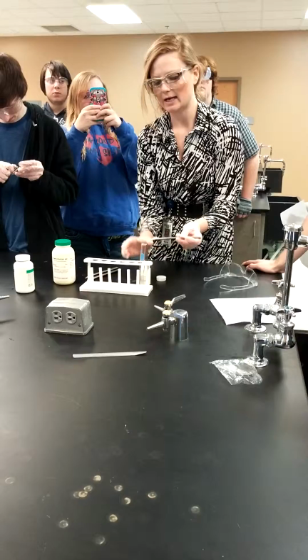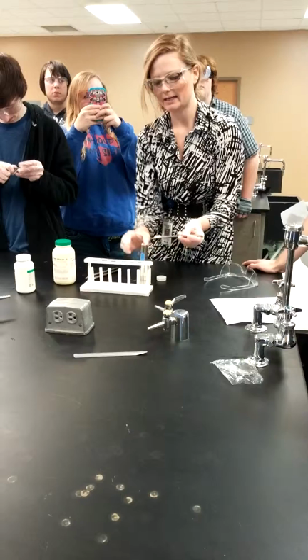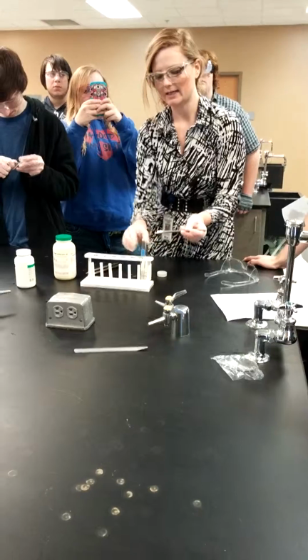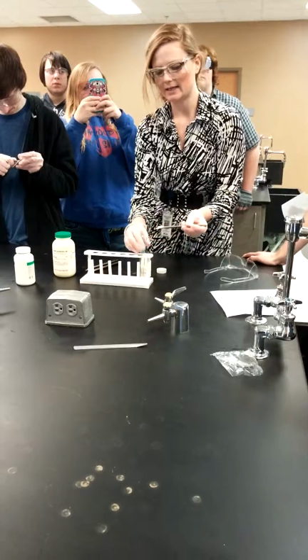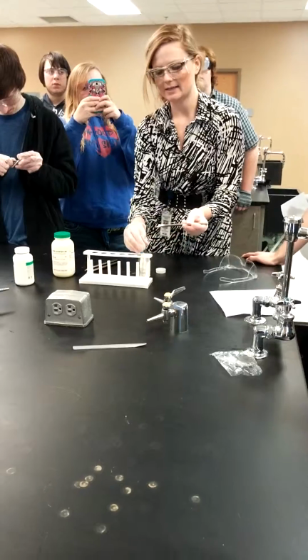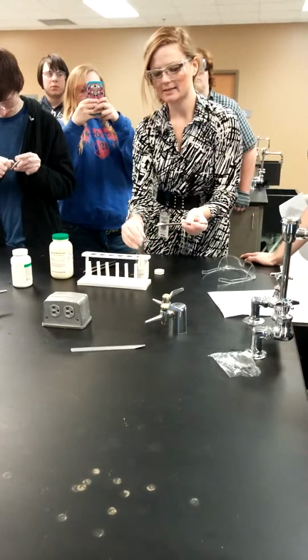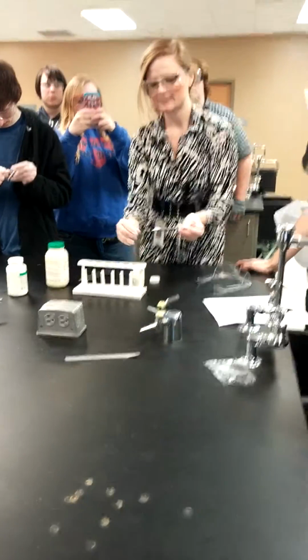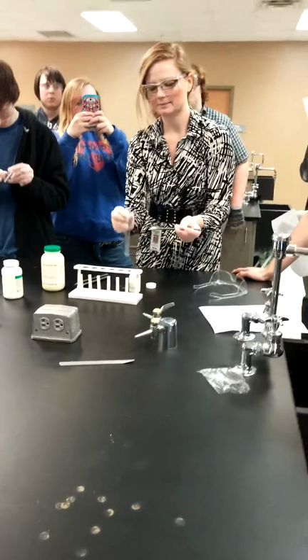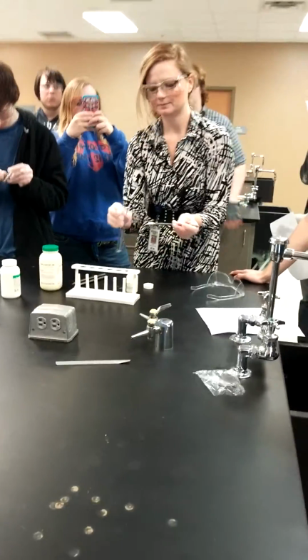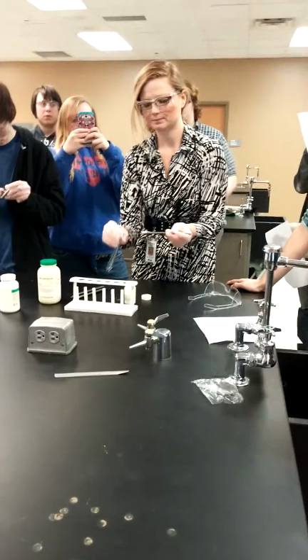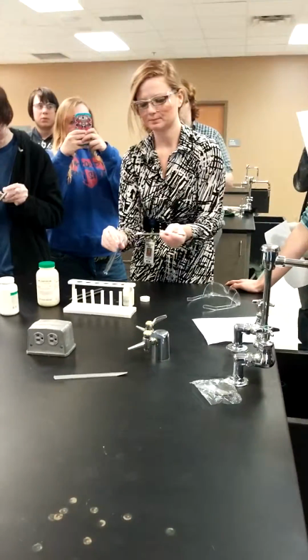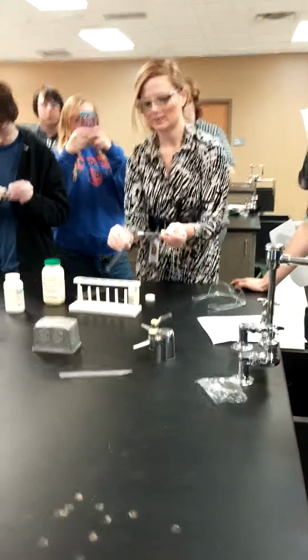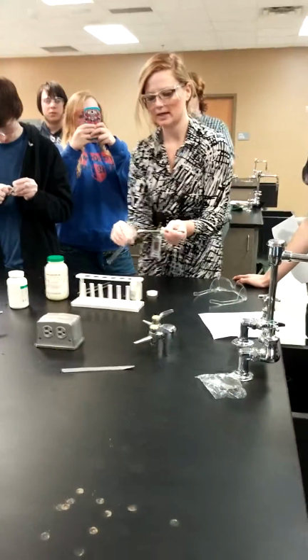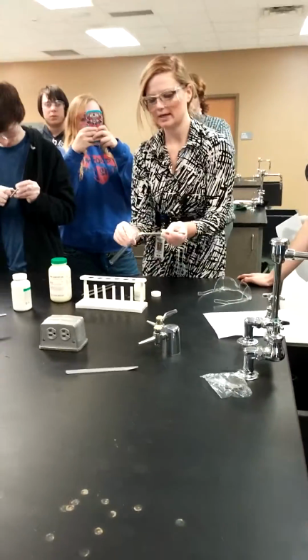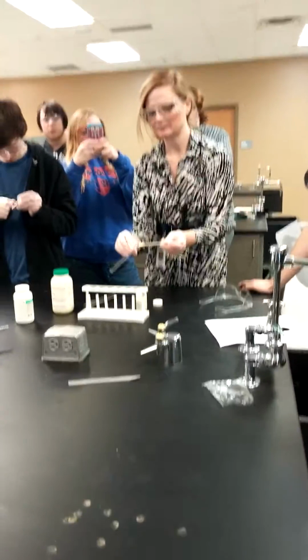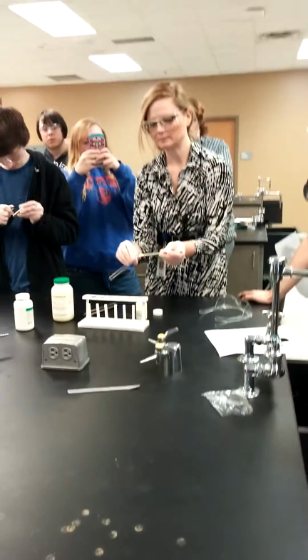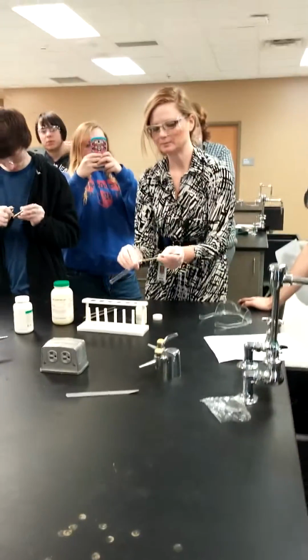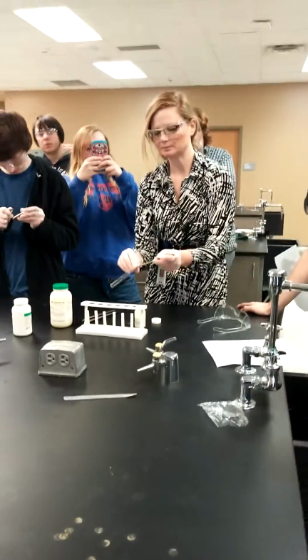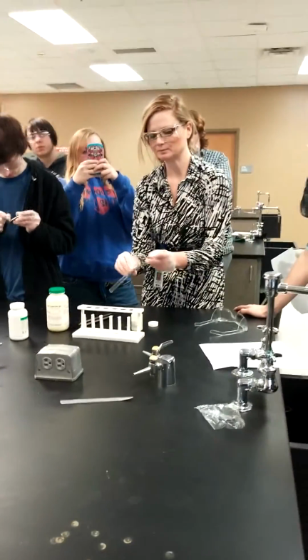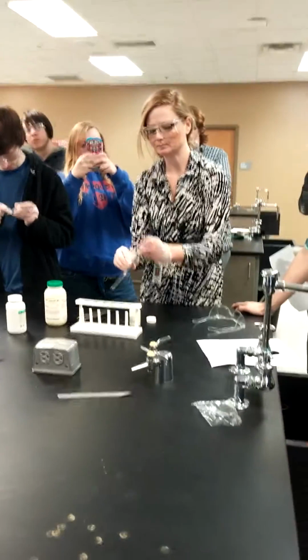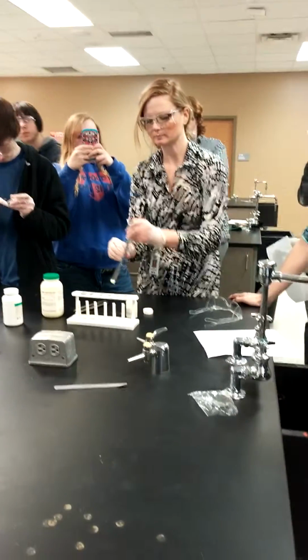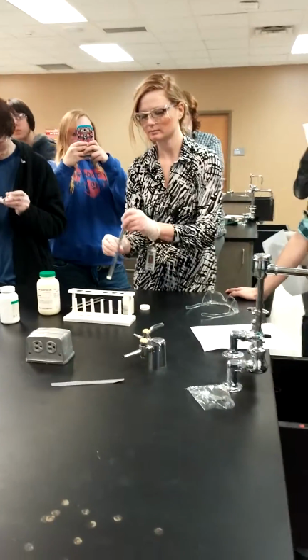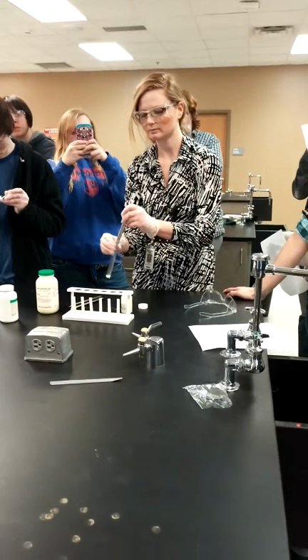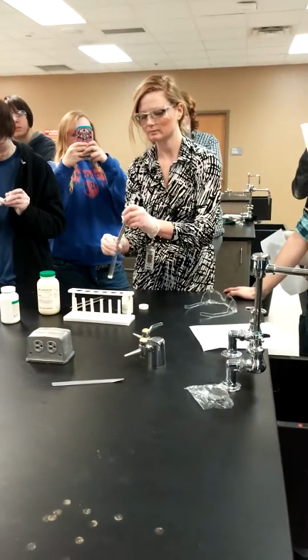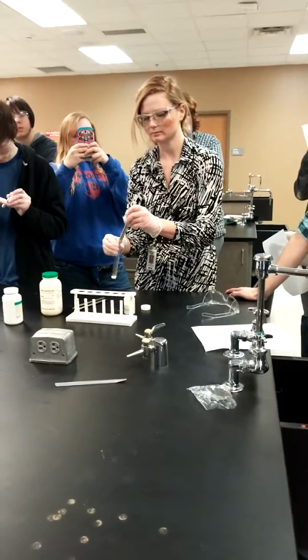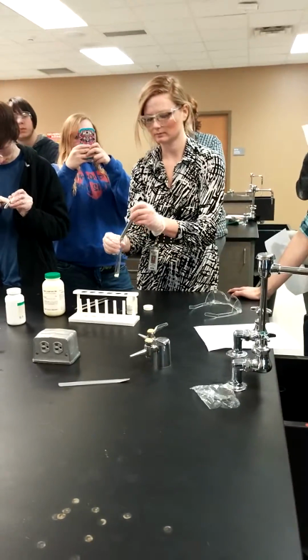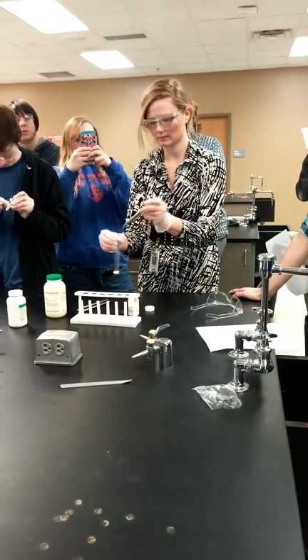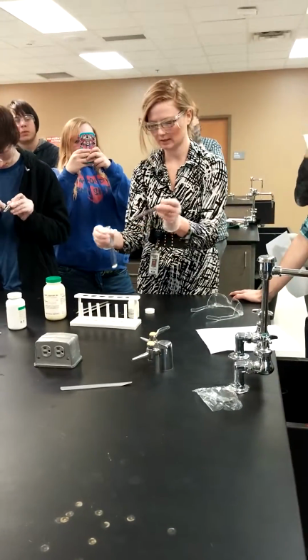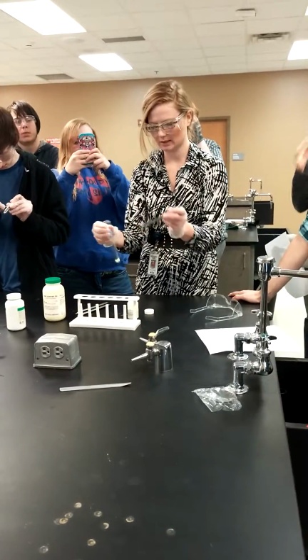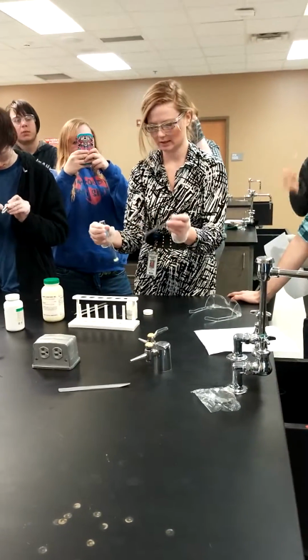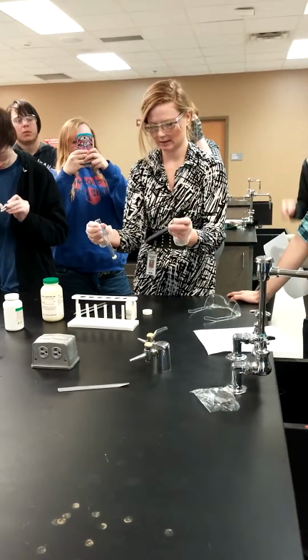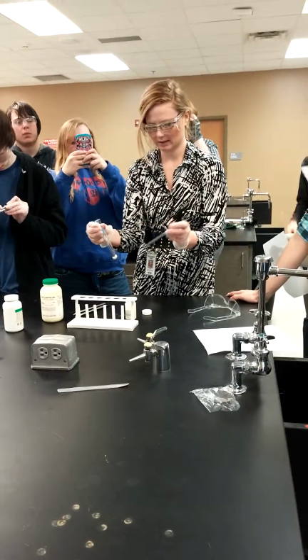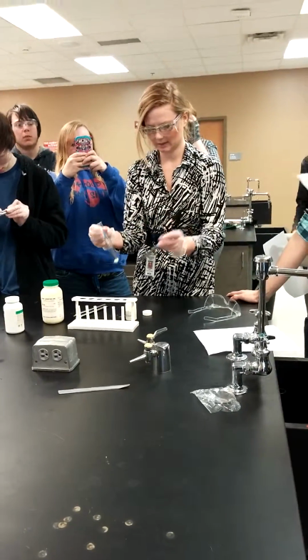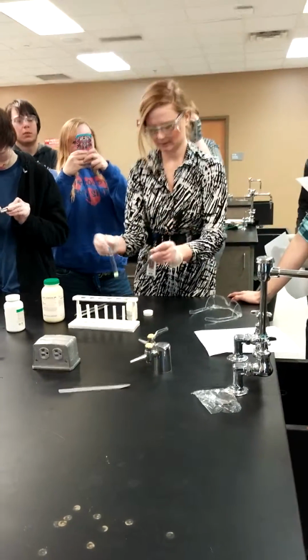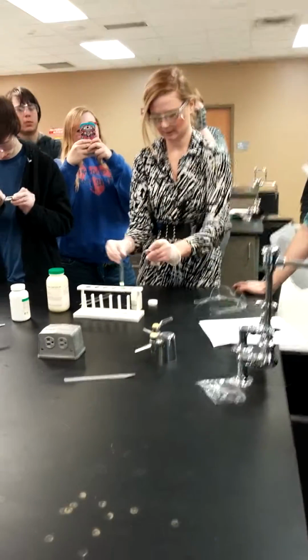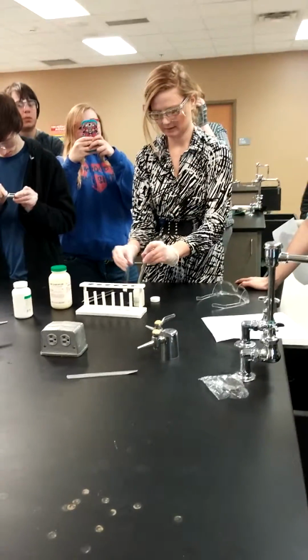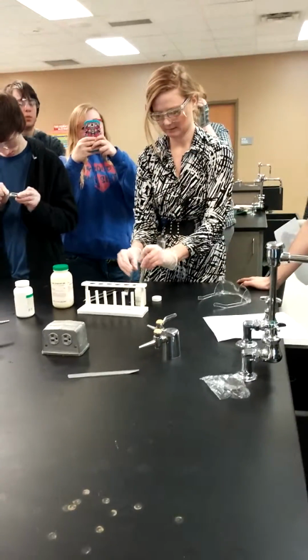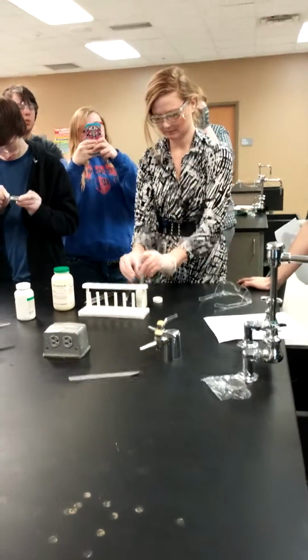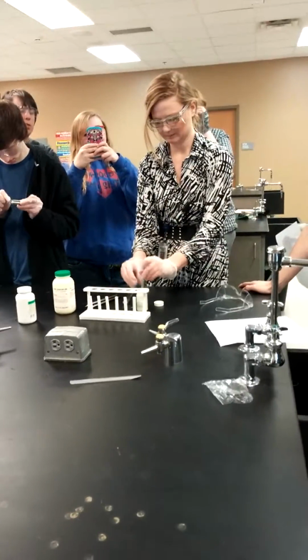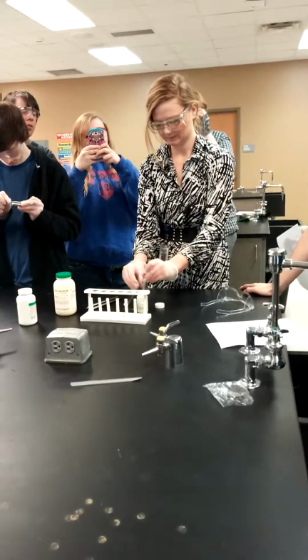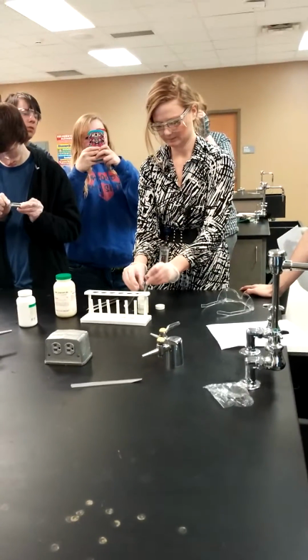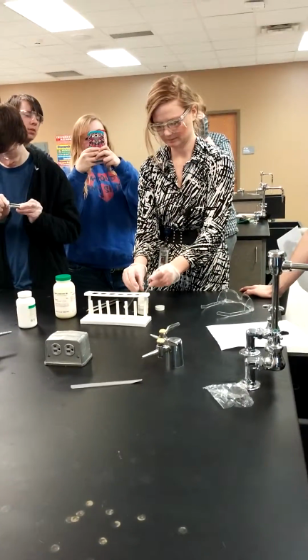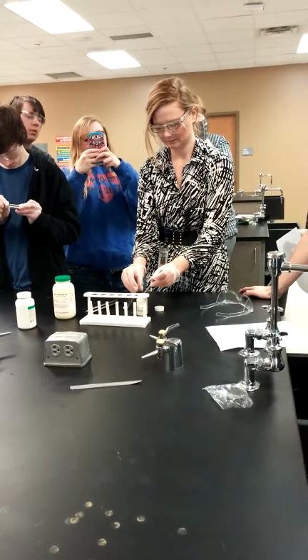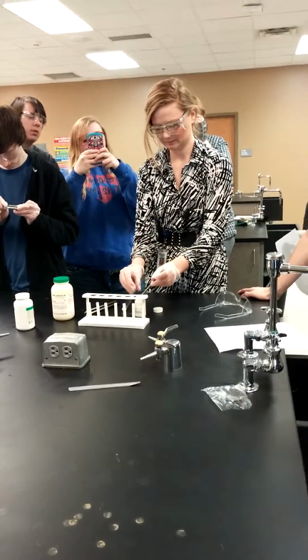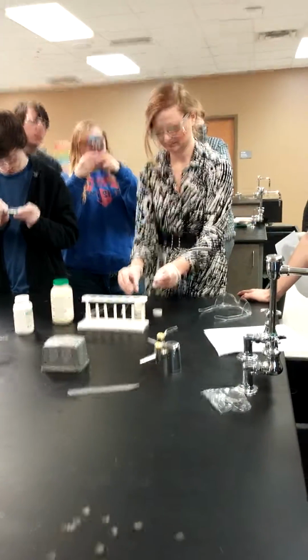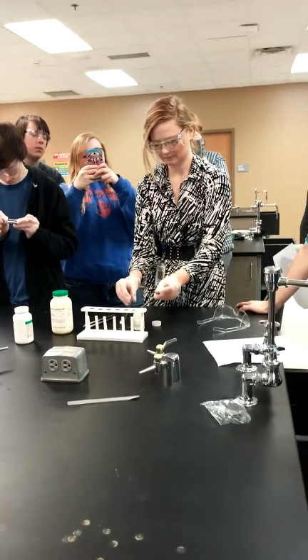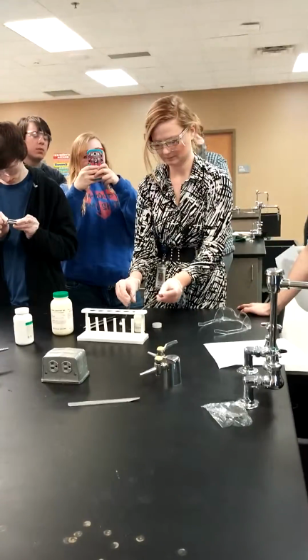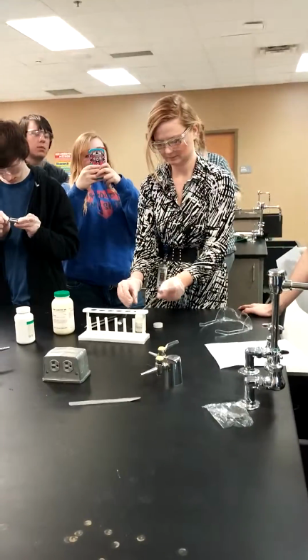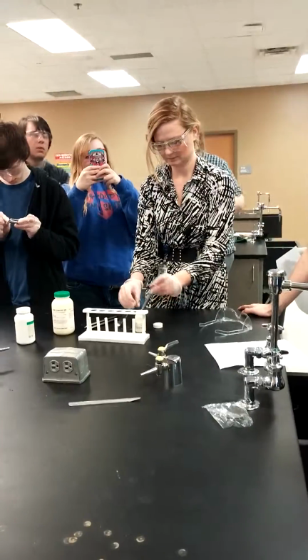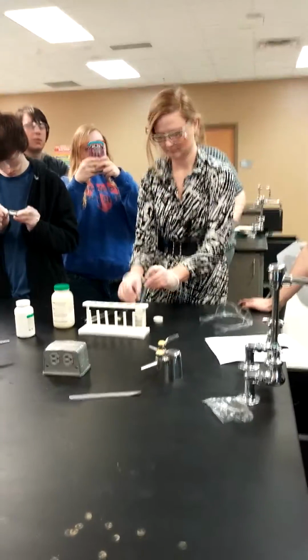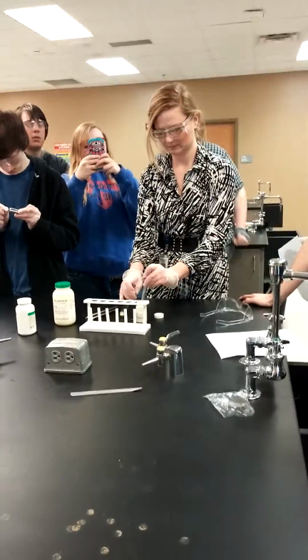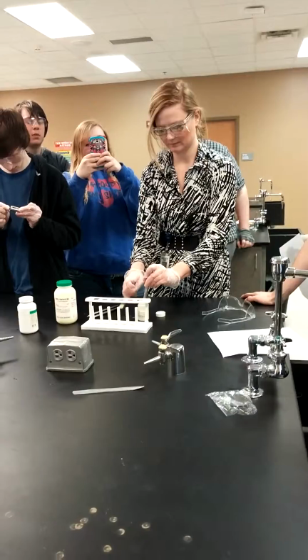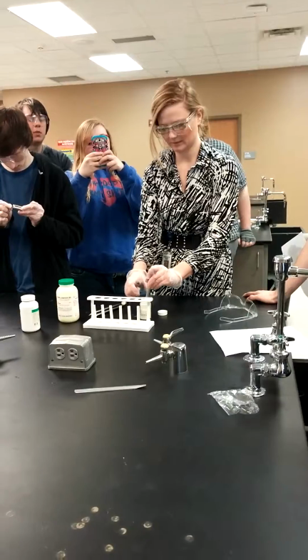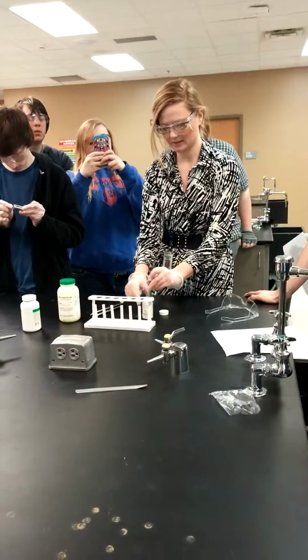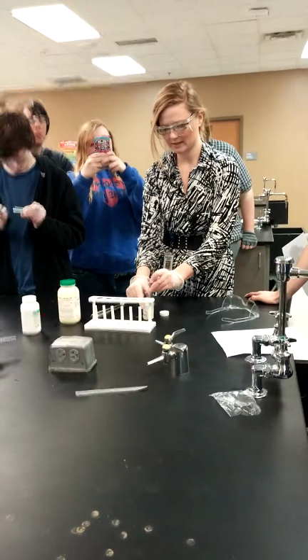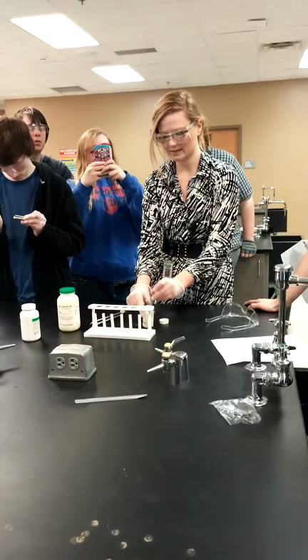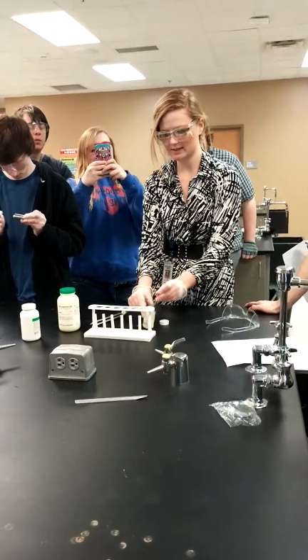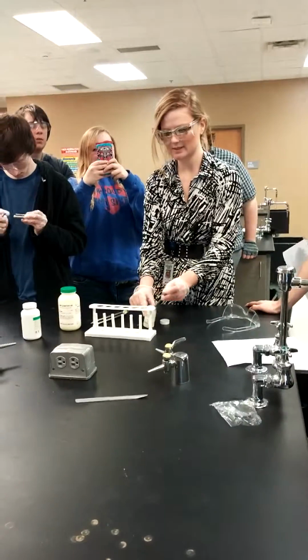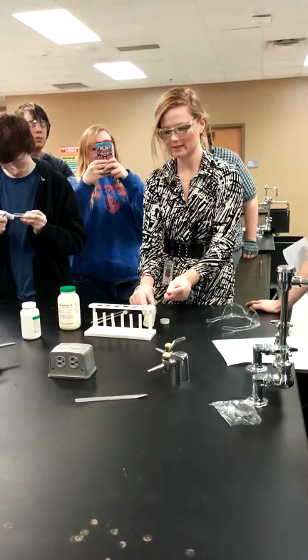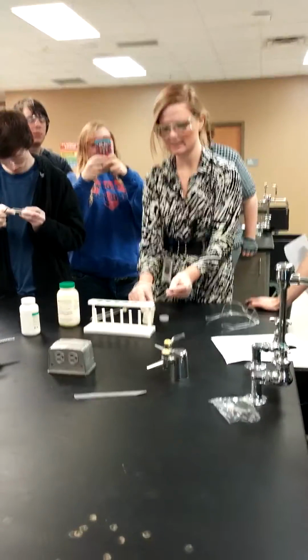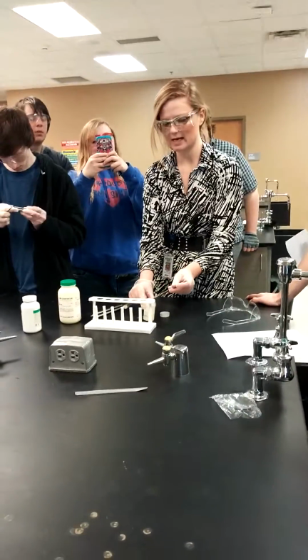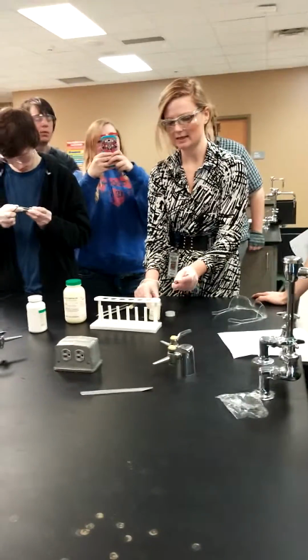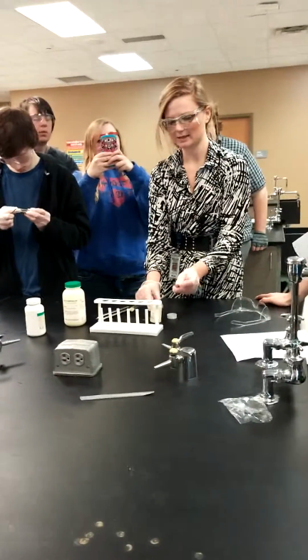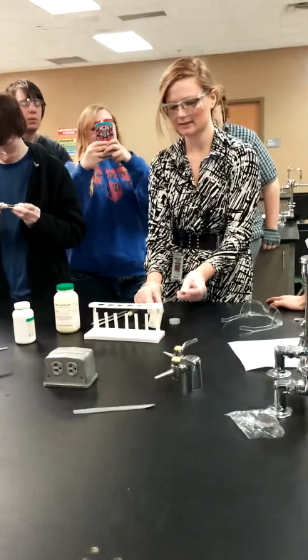Rotten eggs, okay? It looks like it too. It looks like the yolks. So is that solid? This is solid.